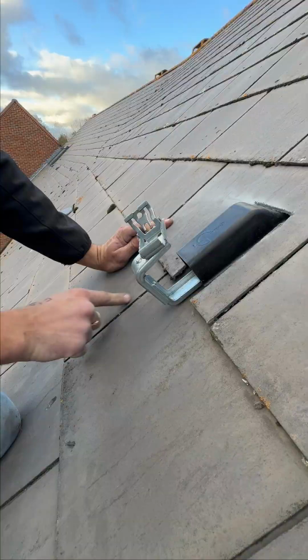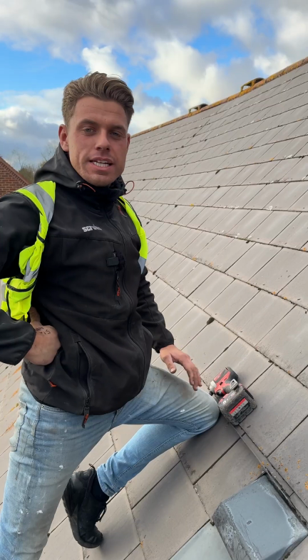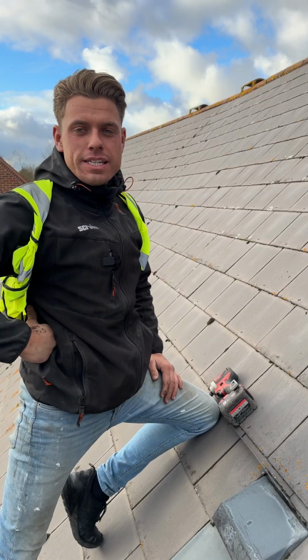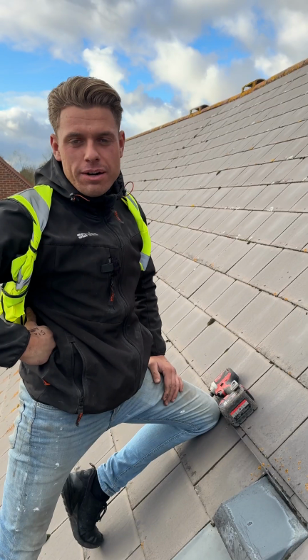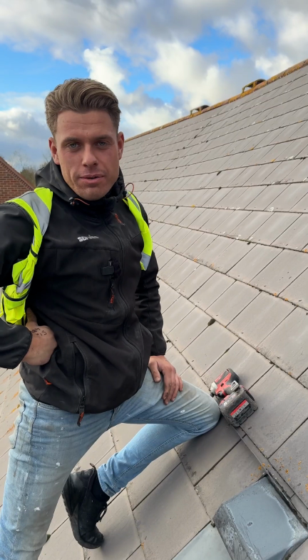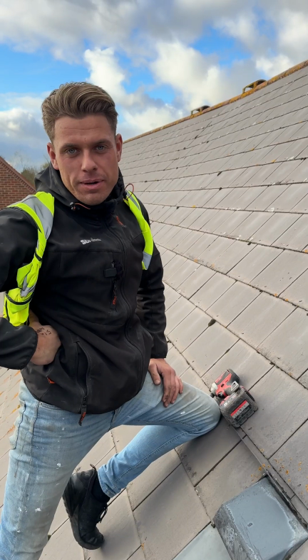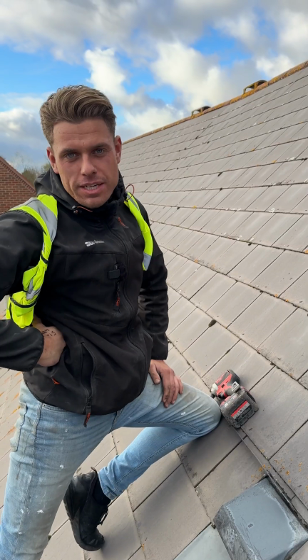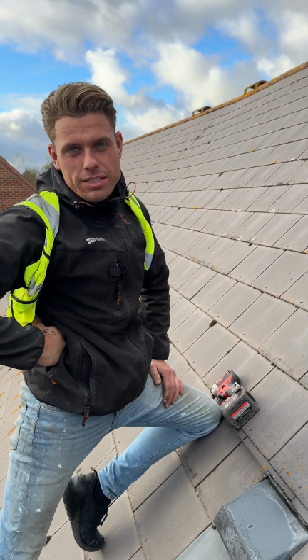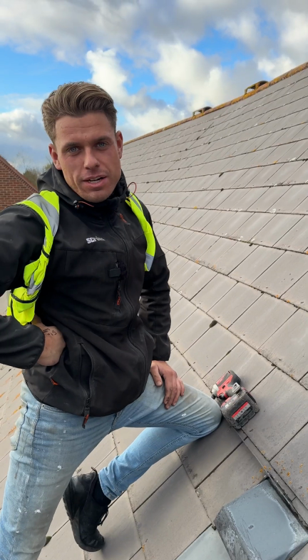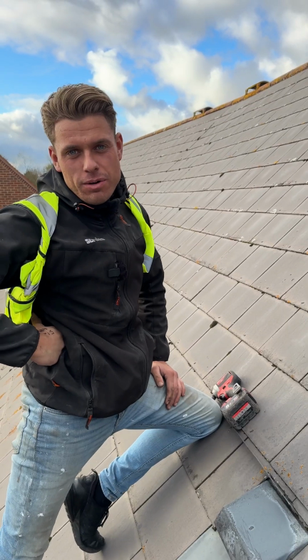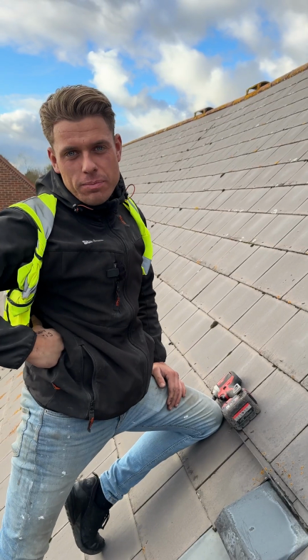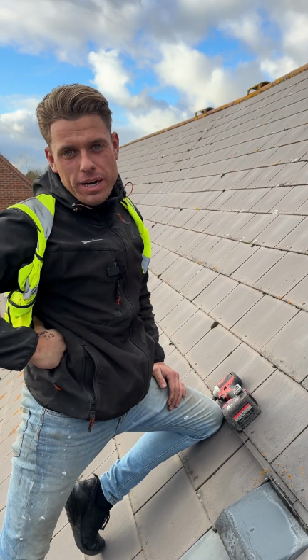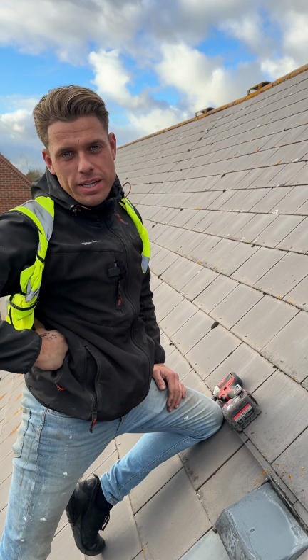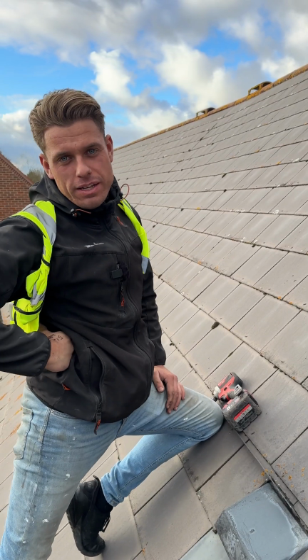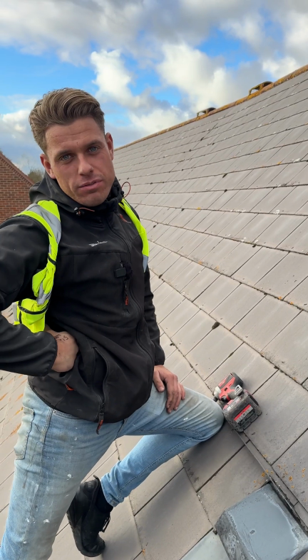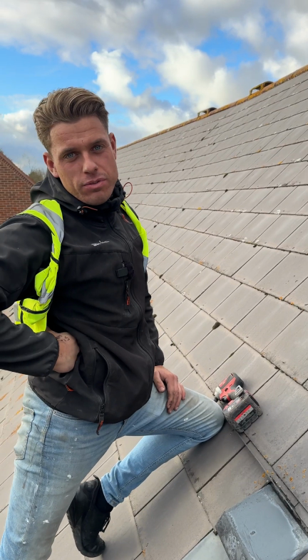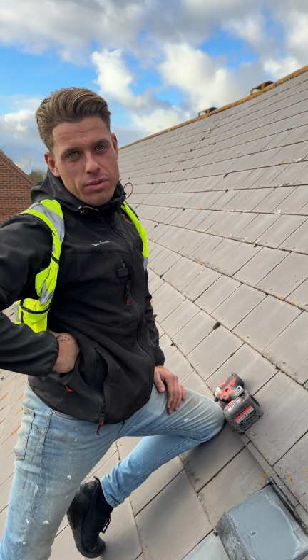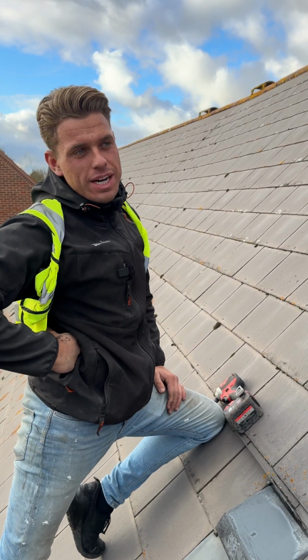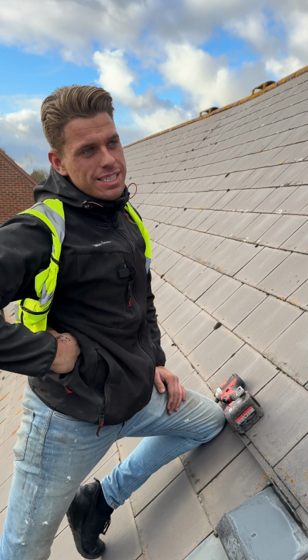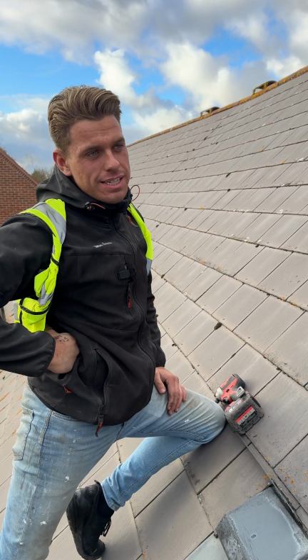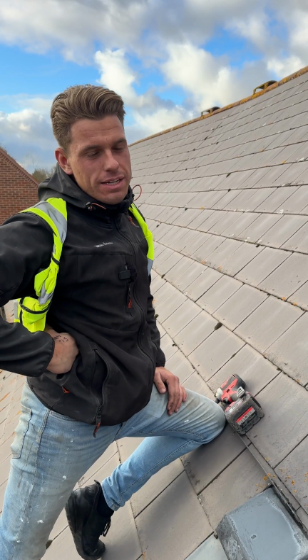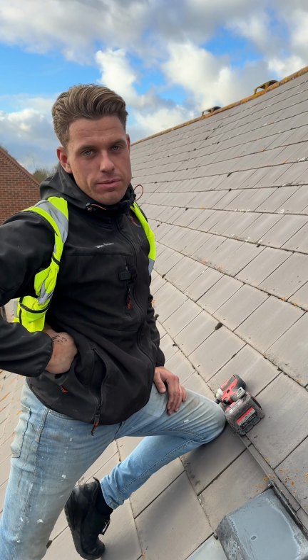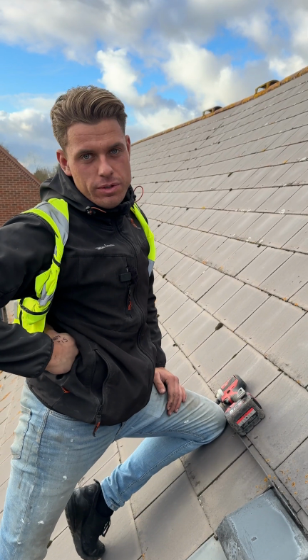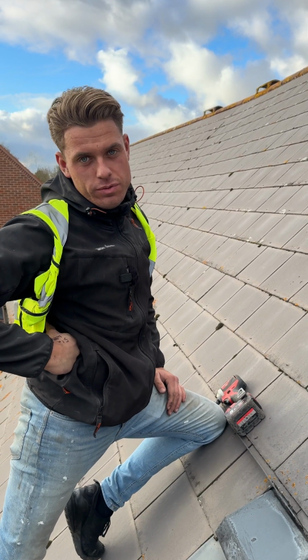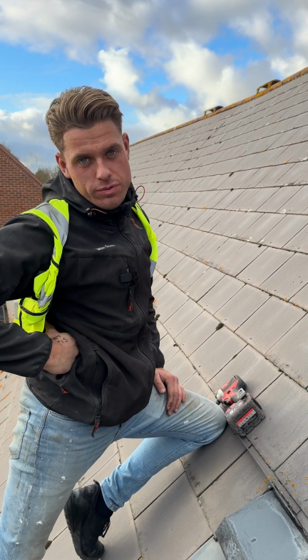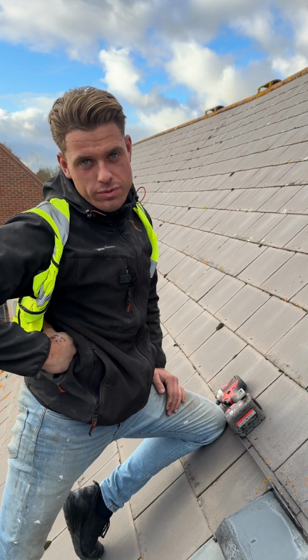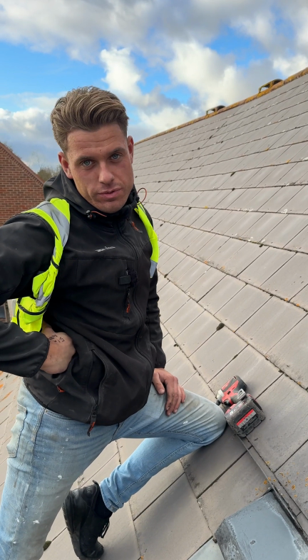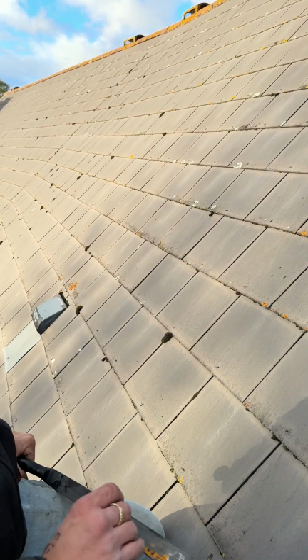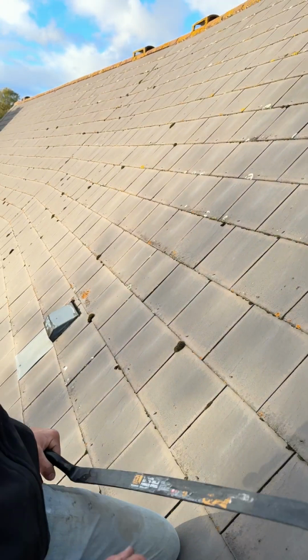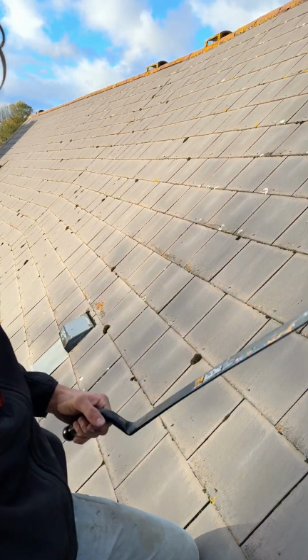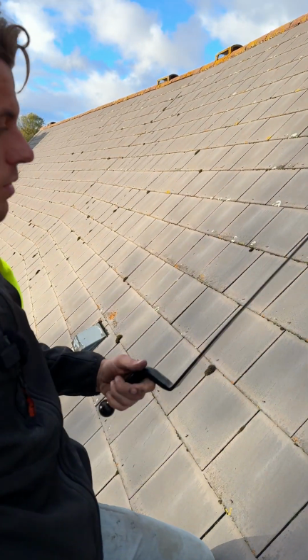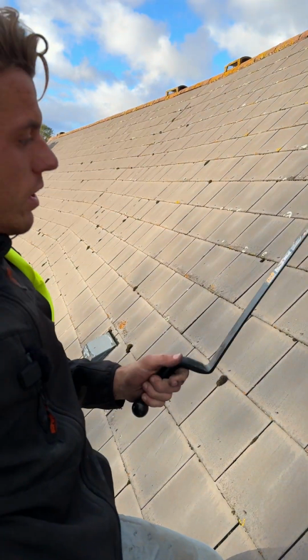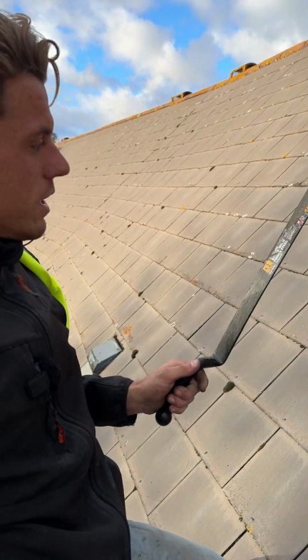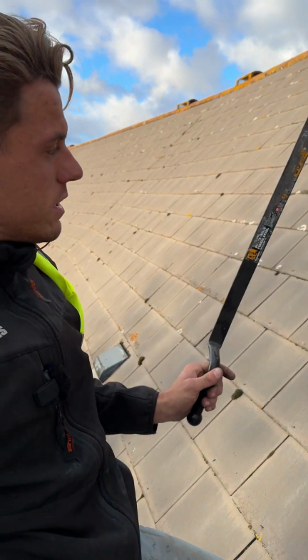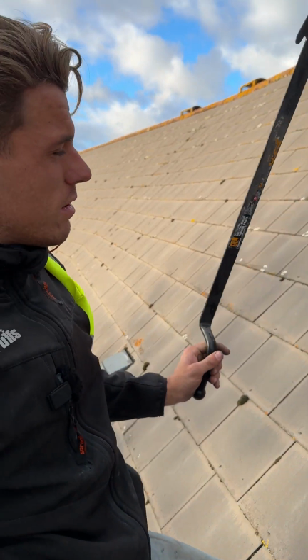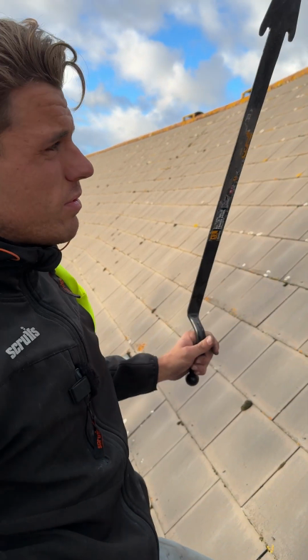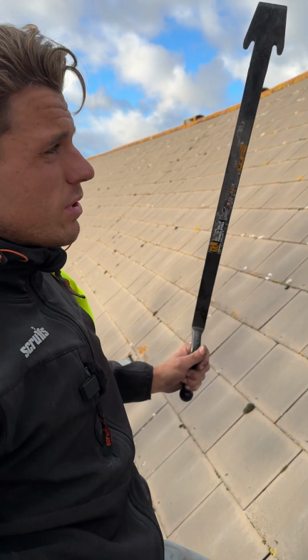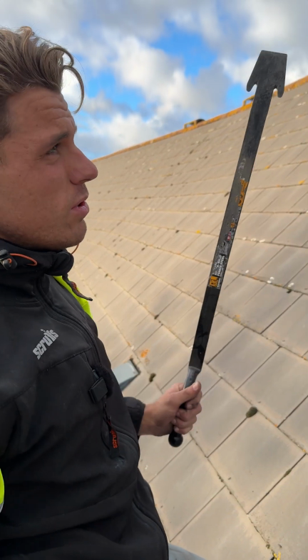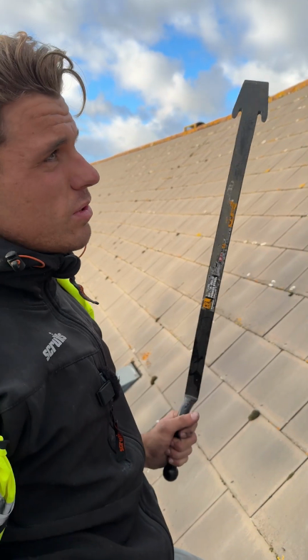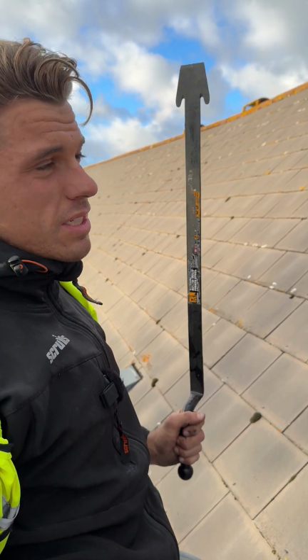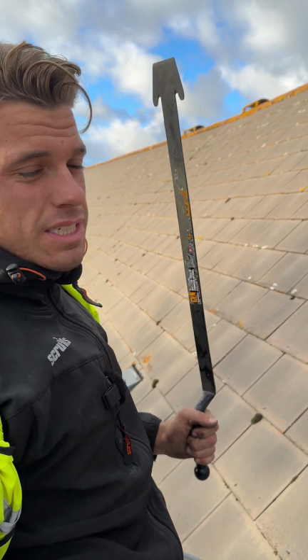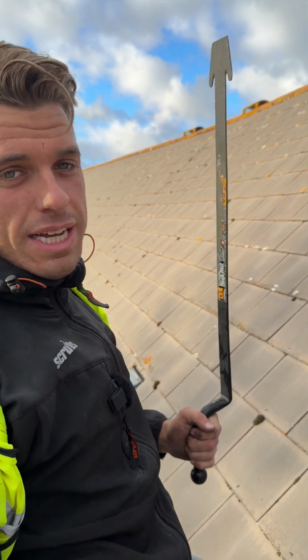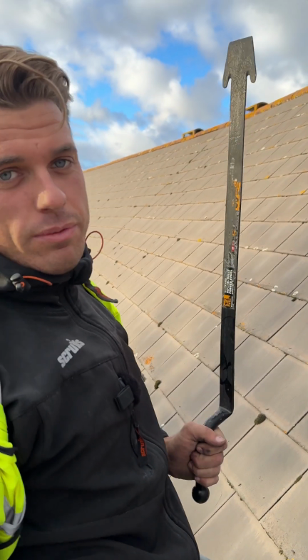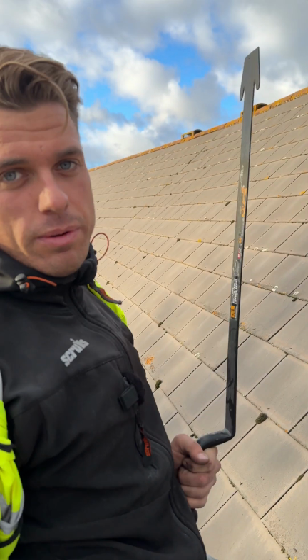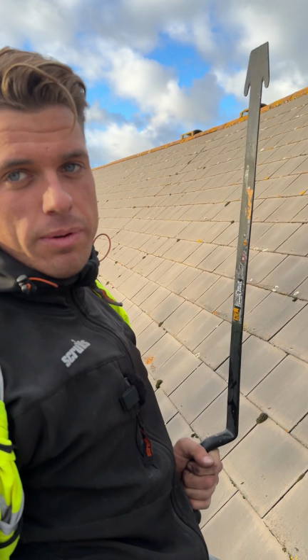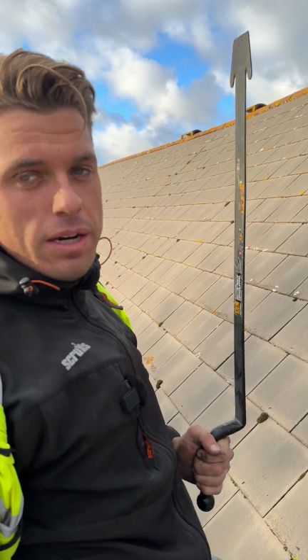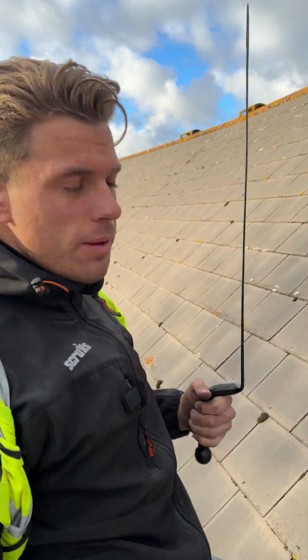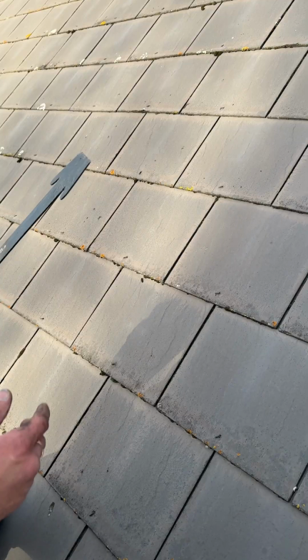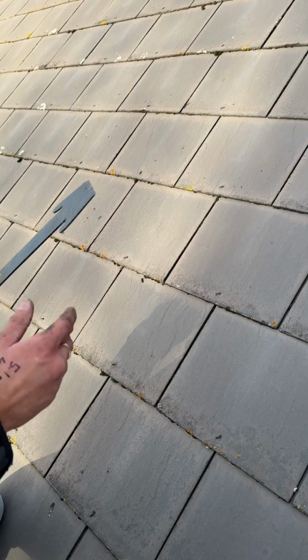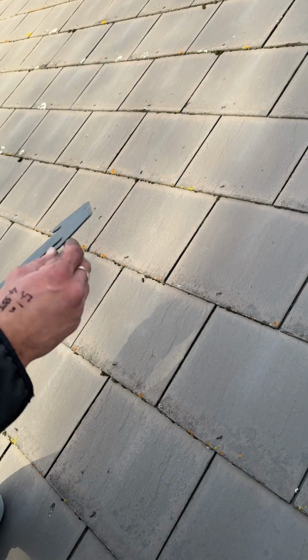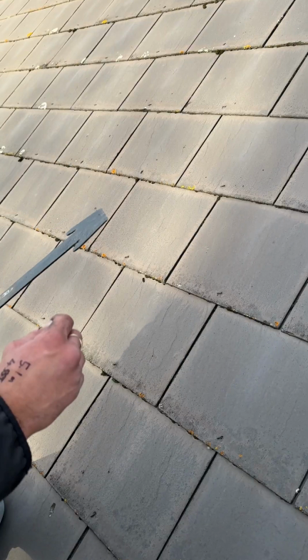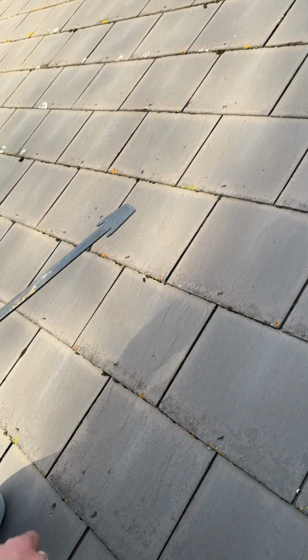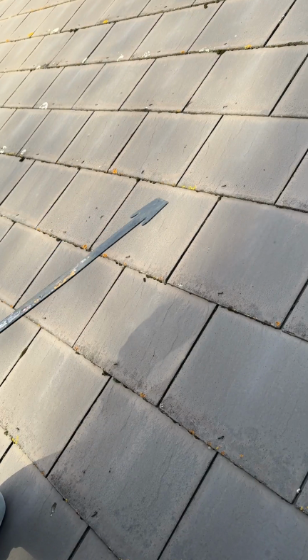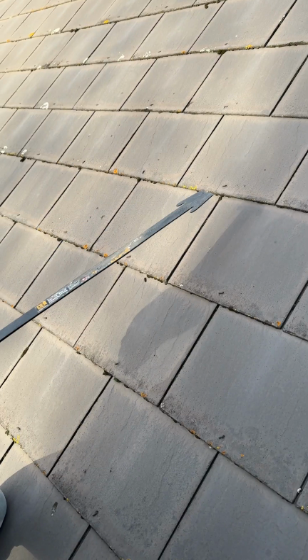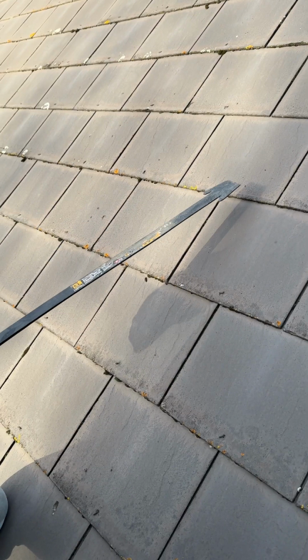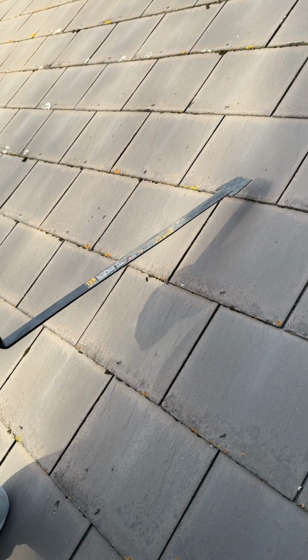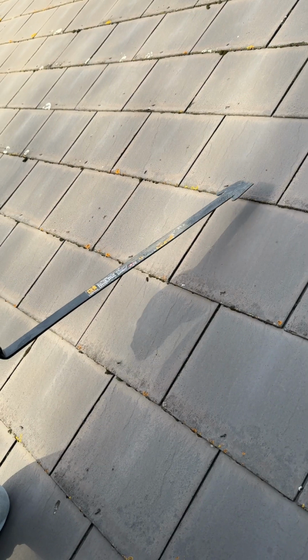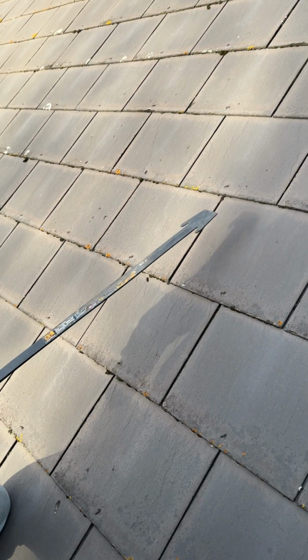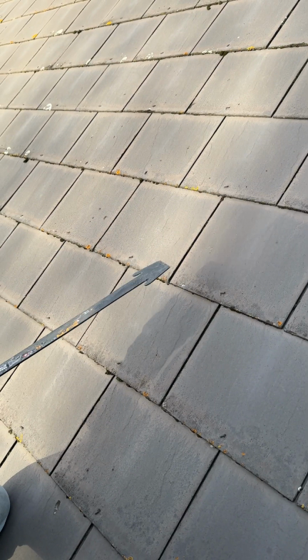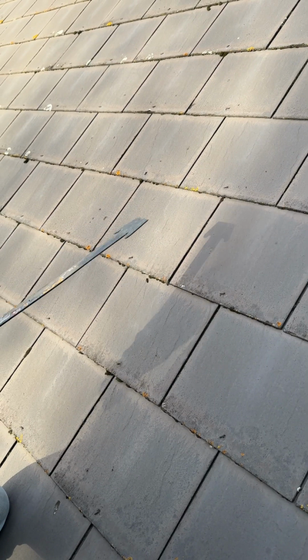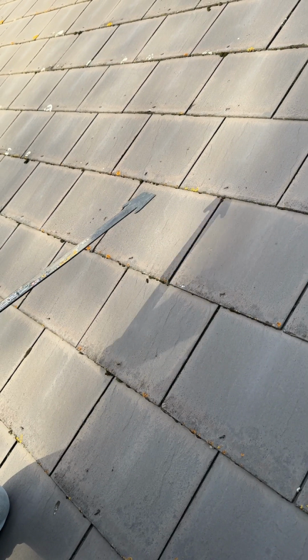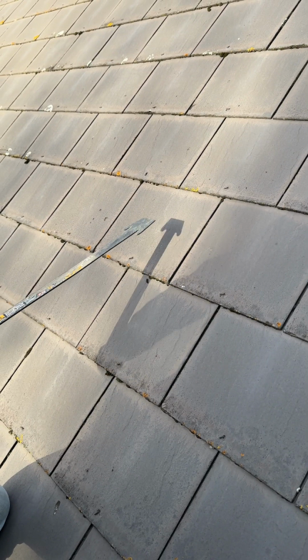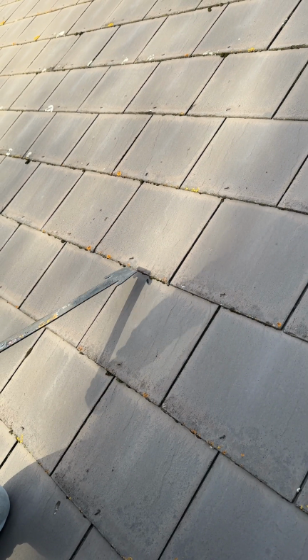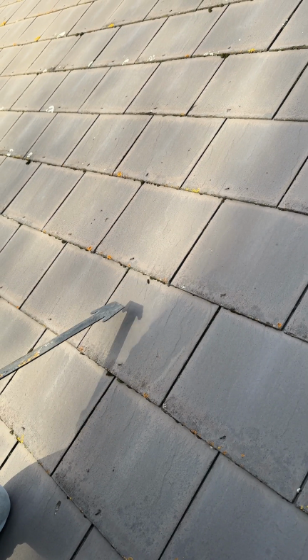This is how we mount a solar bracket for a slate roof. What you've got is something called a slate ripper. A slate ripper essentially just rips the nails out.